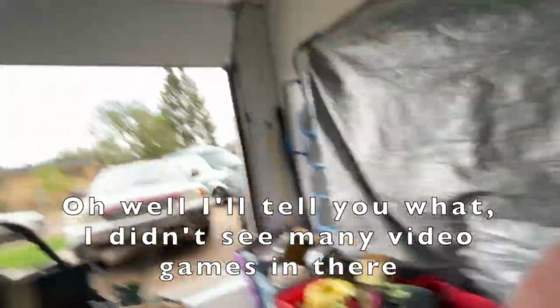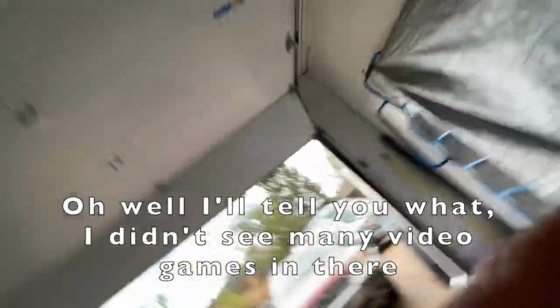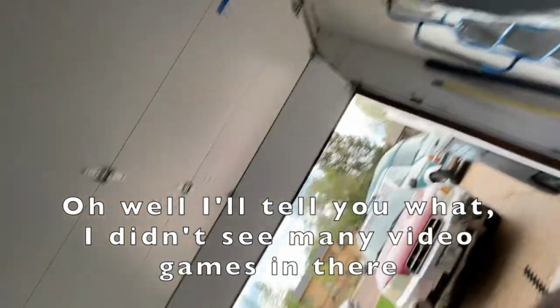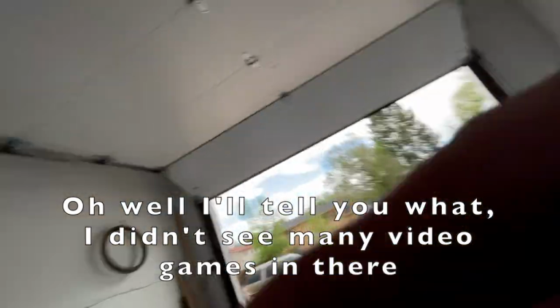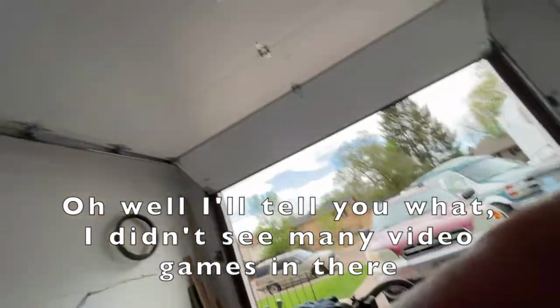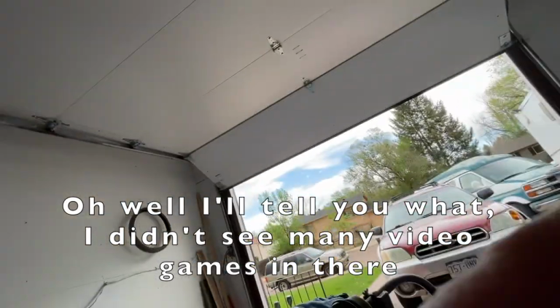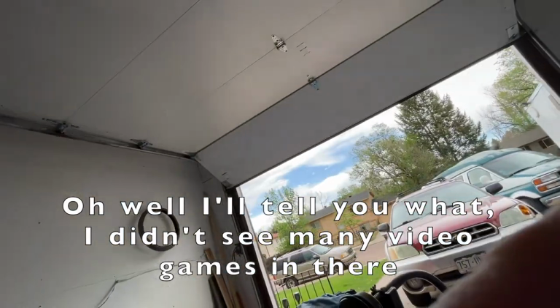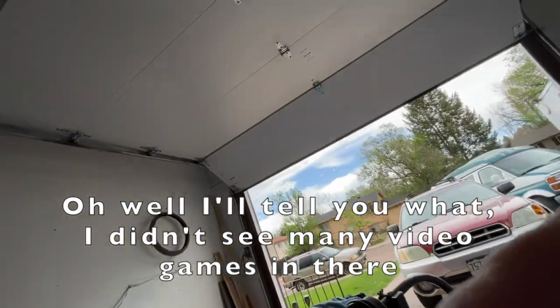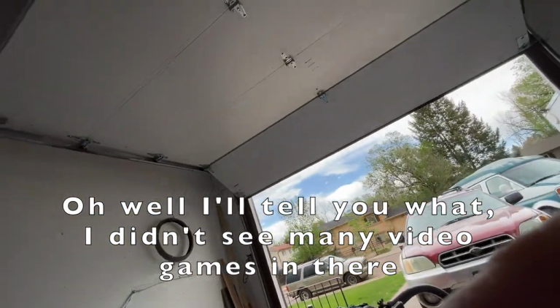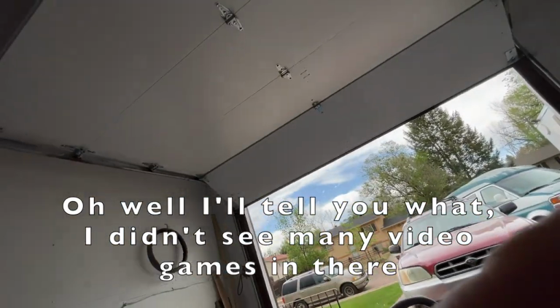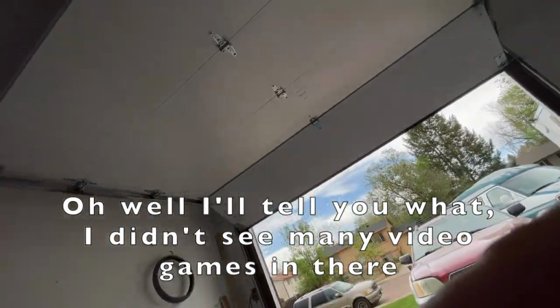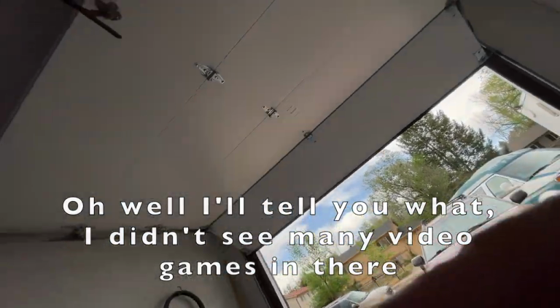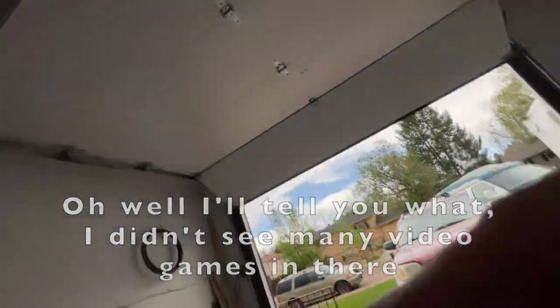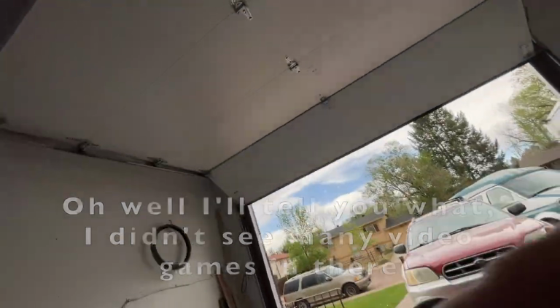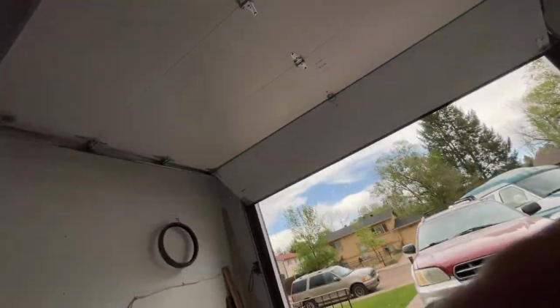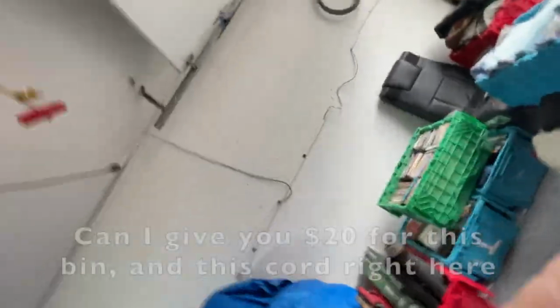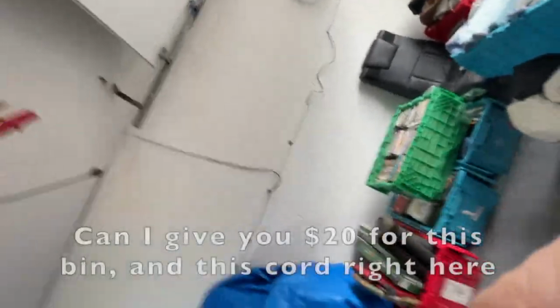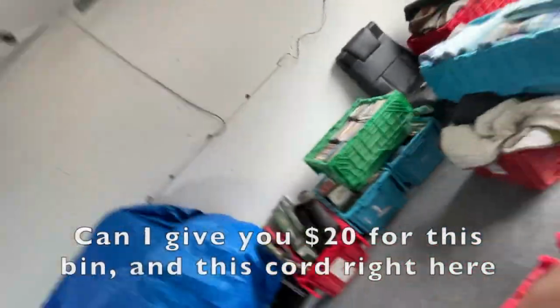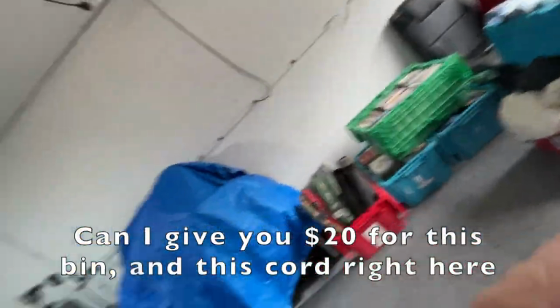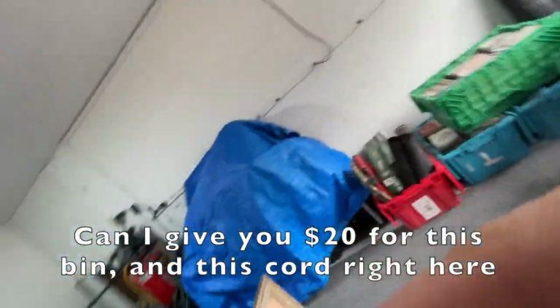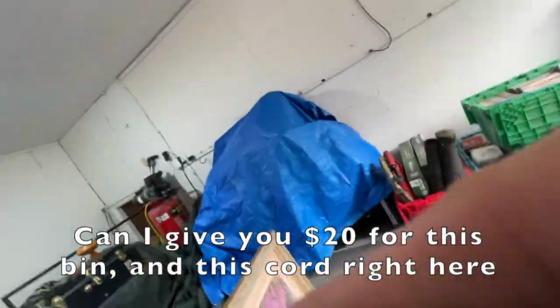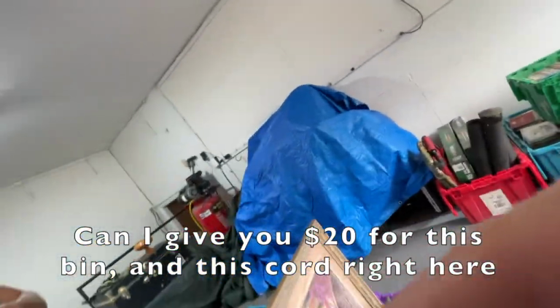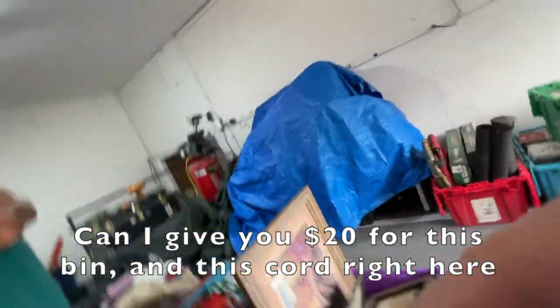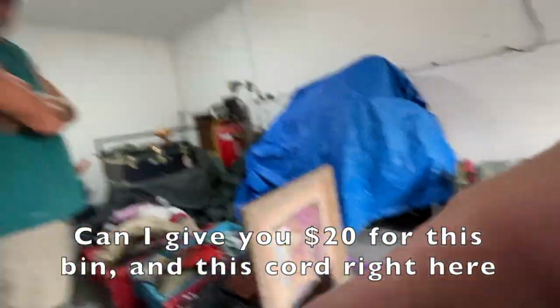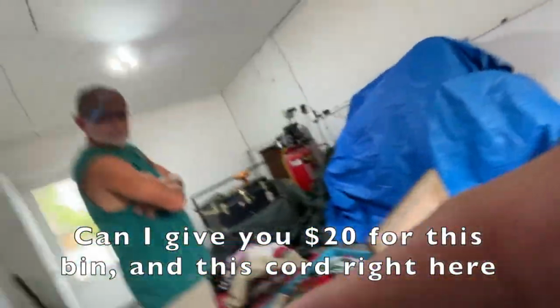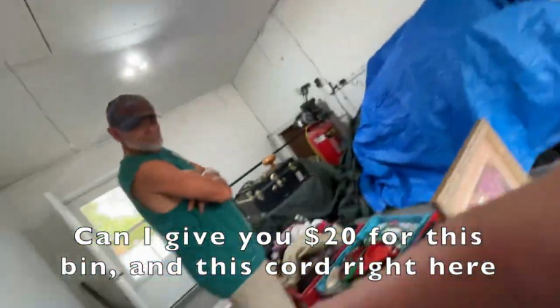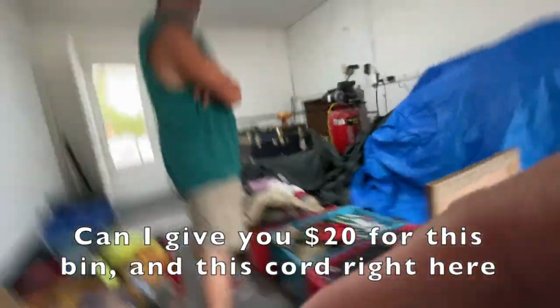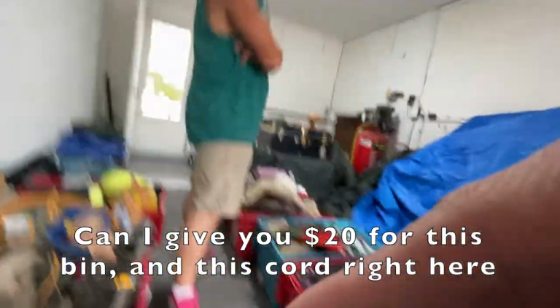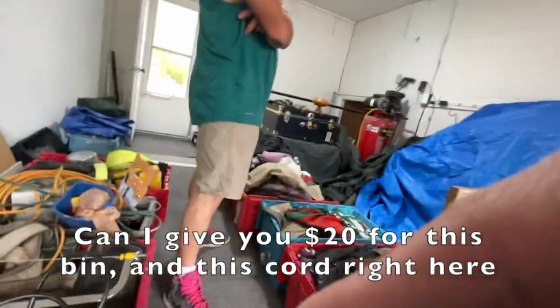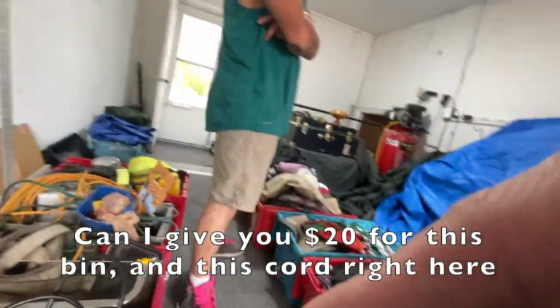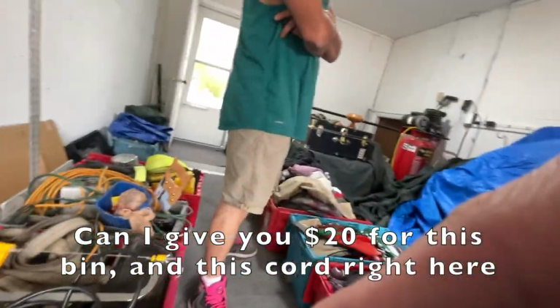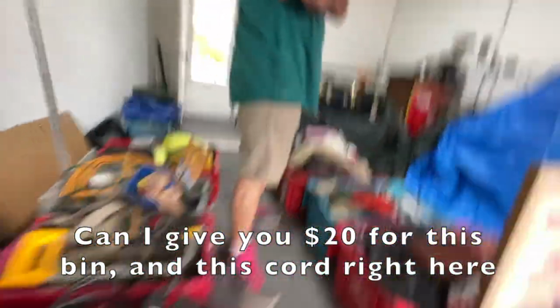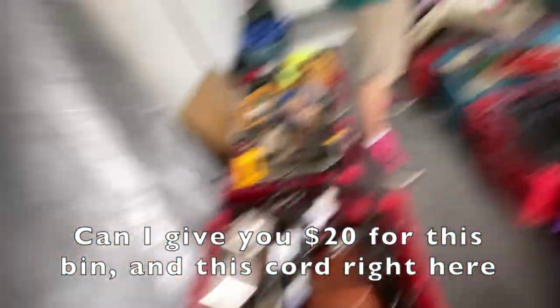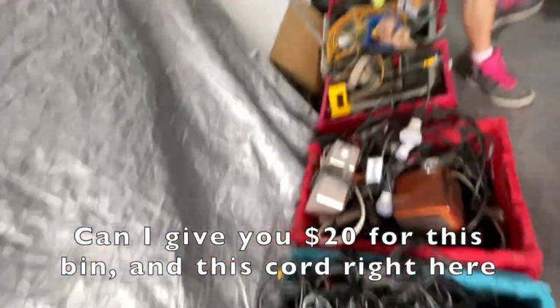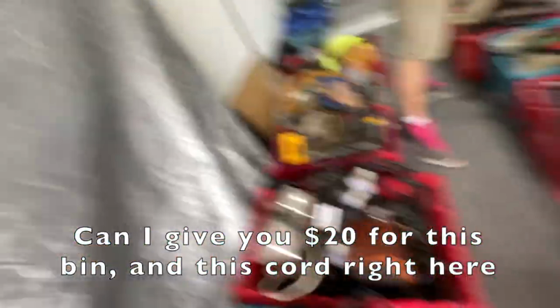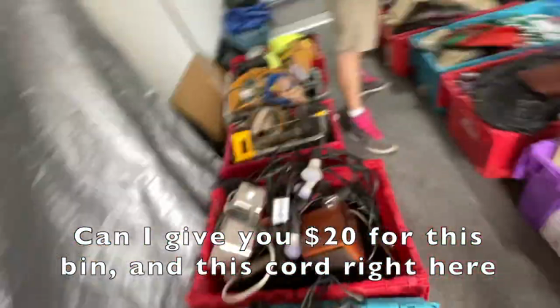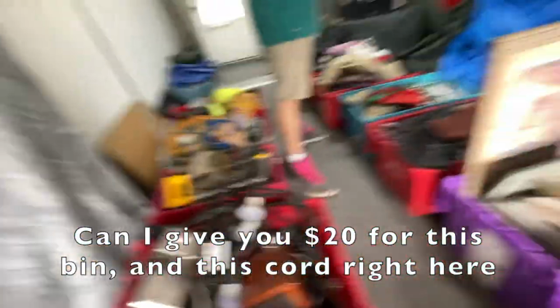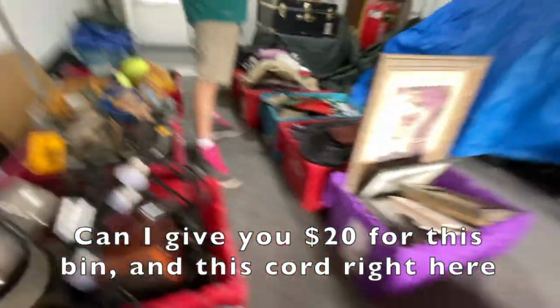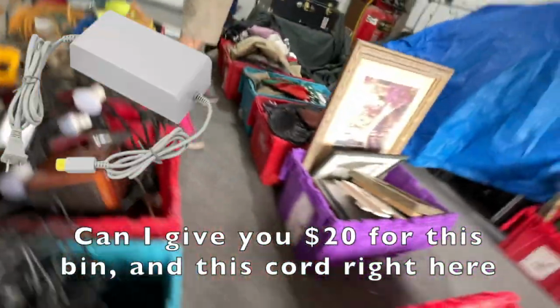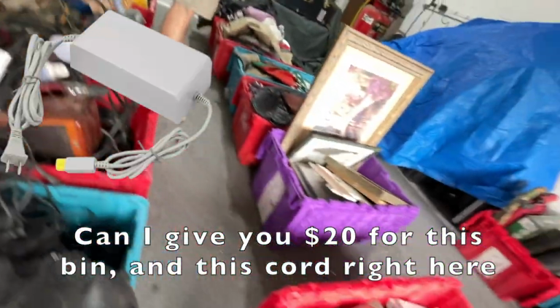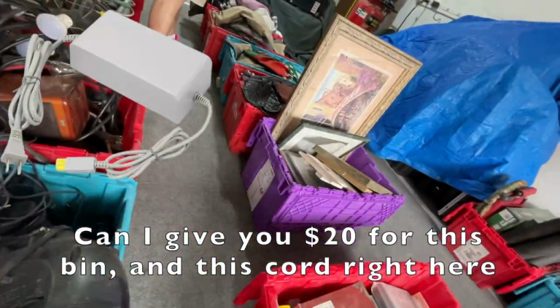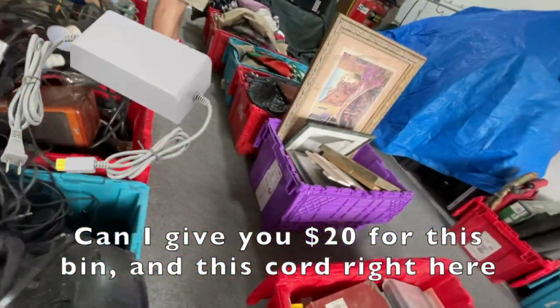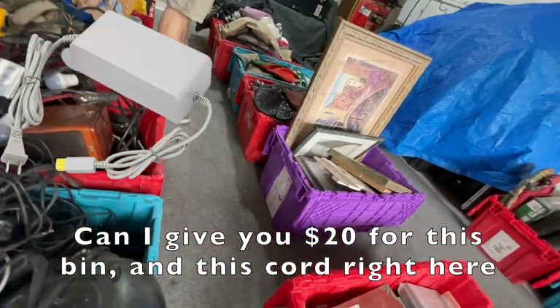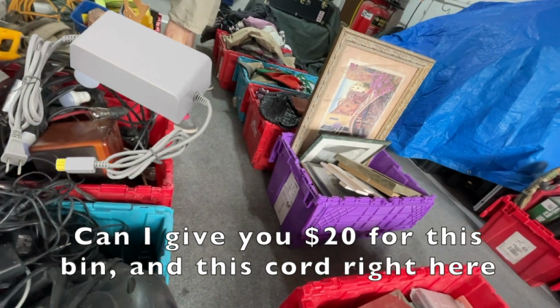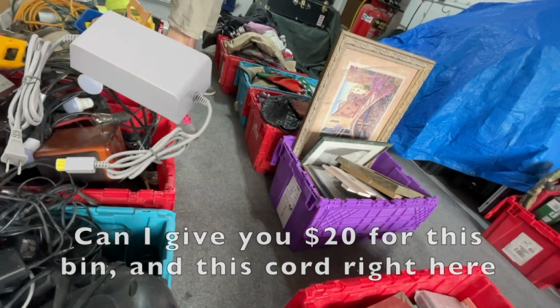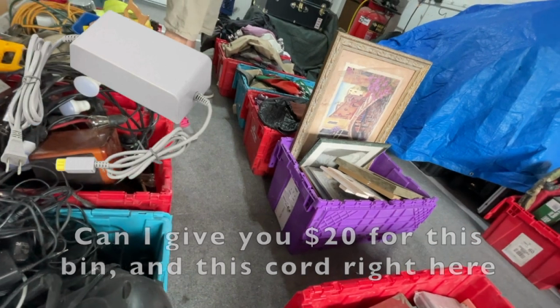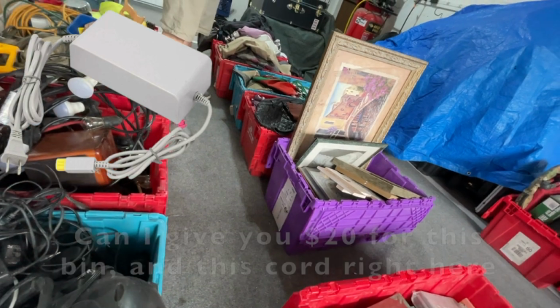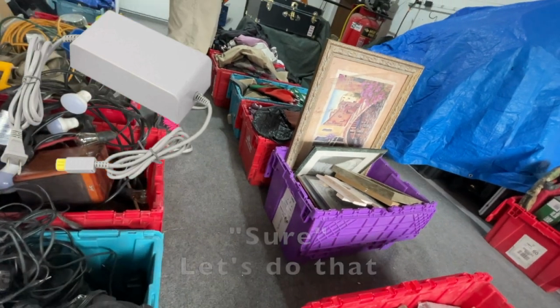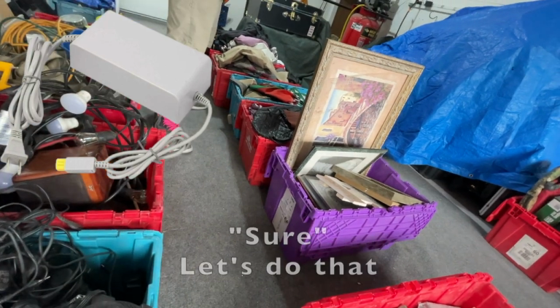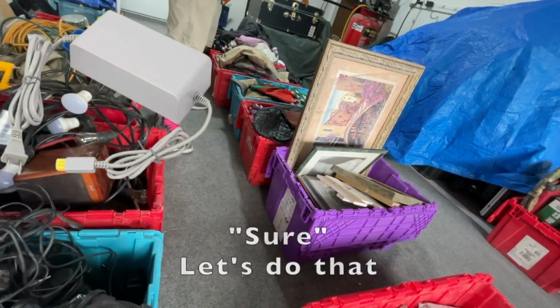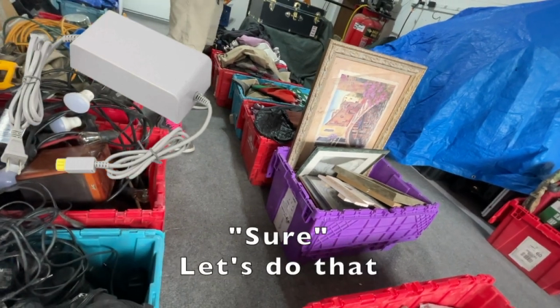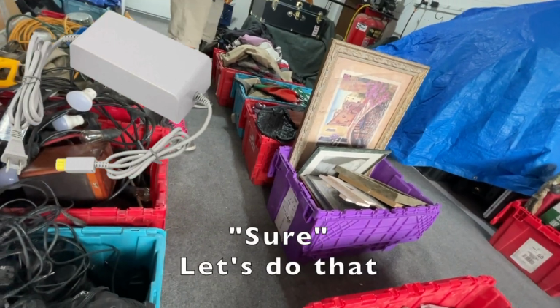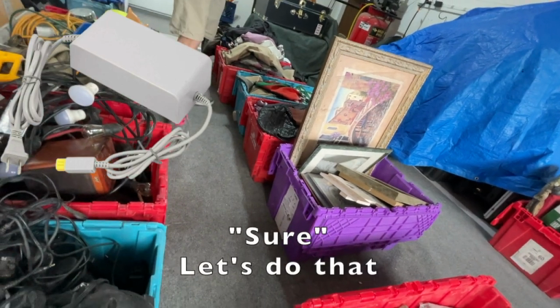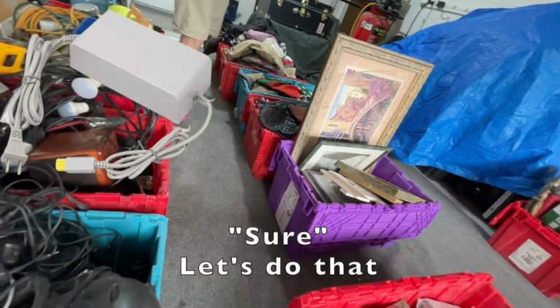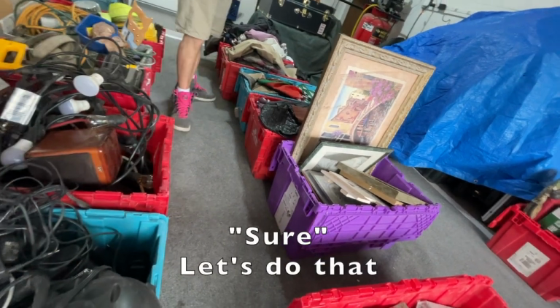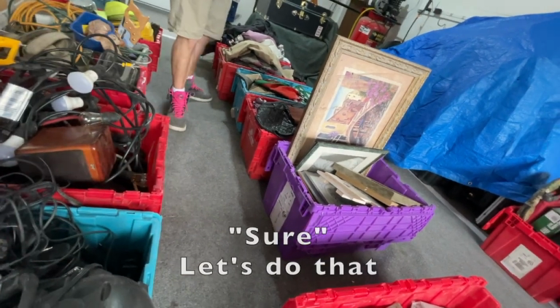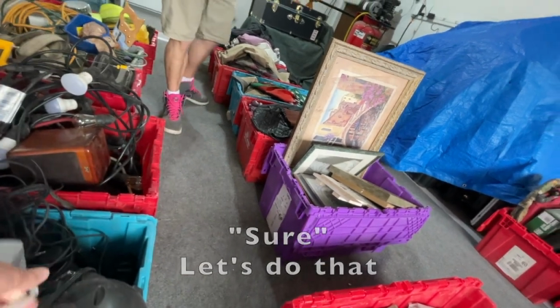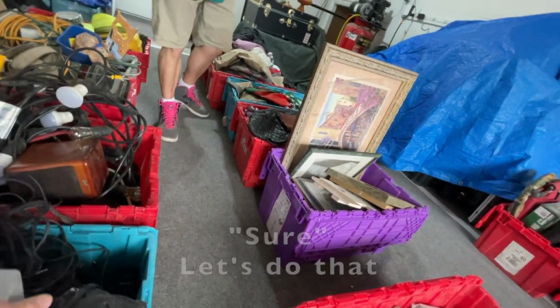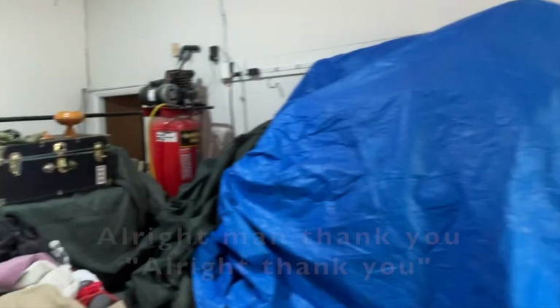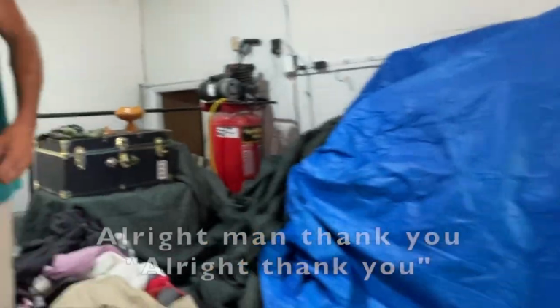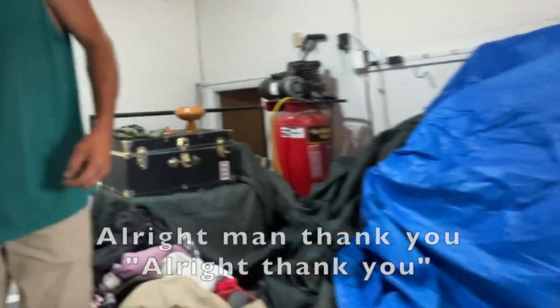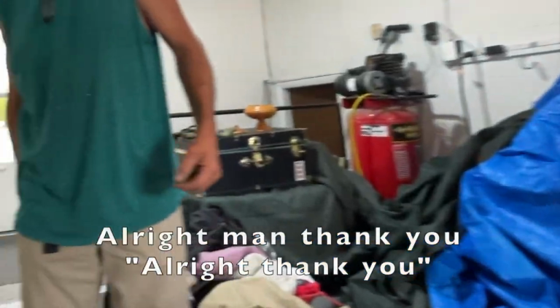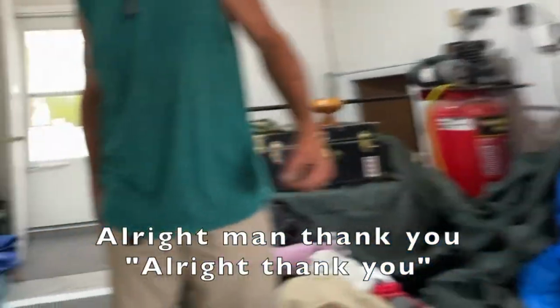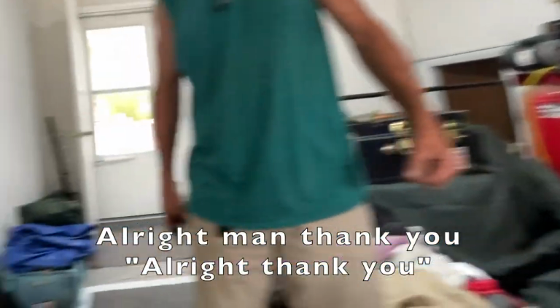I didn't see many video games in there. Can I give you 20 bucks for this bin and this cord right here? Sure. Let's do that. All right, man, thank you.